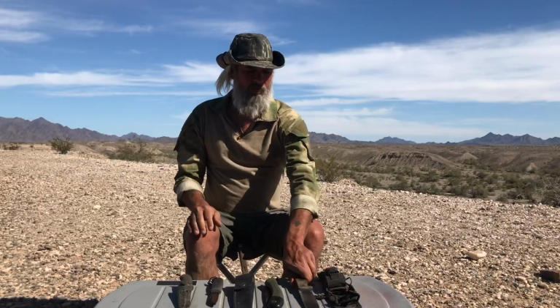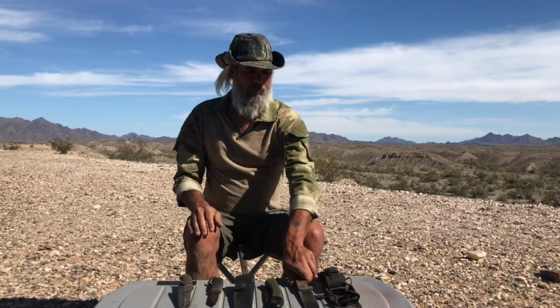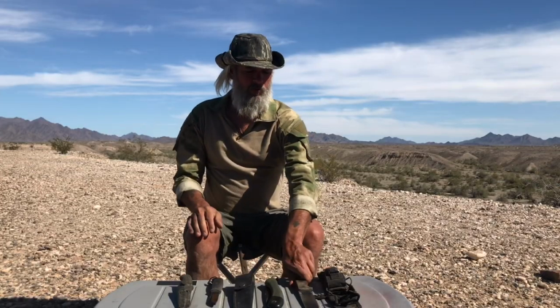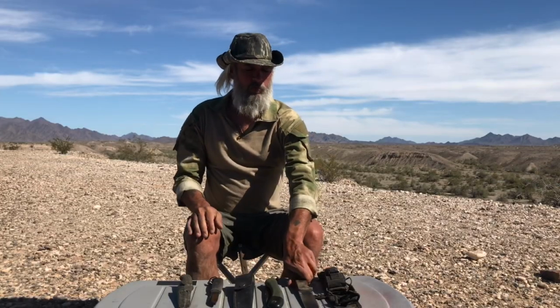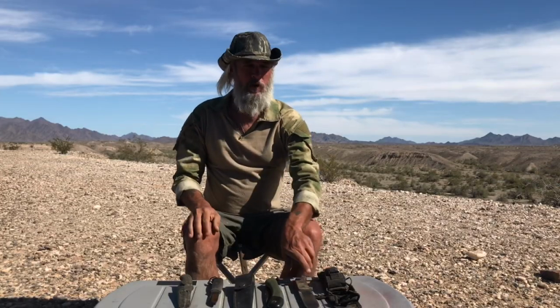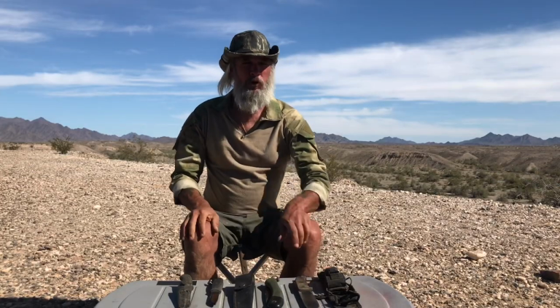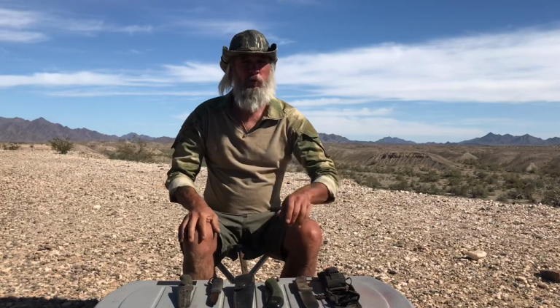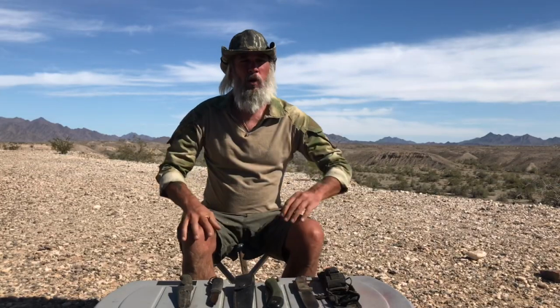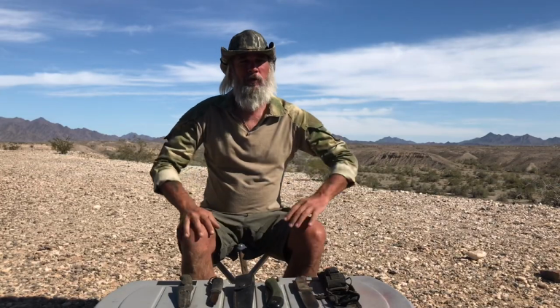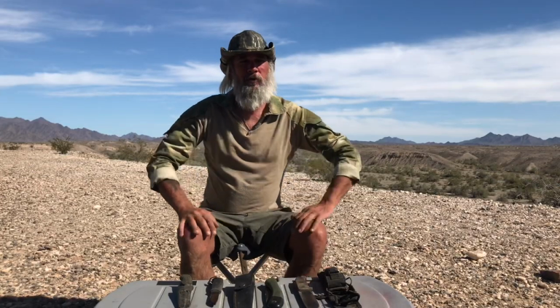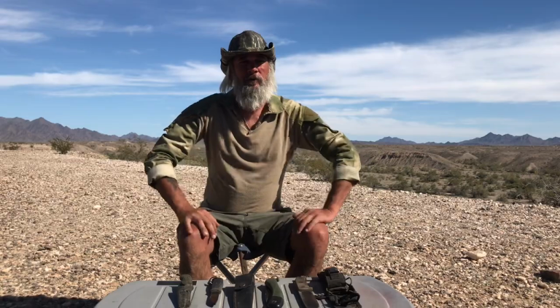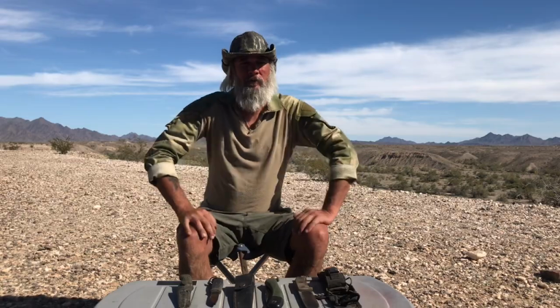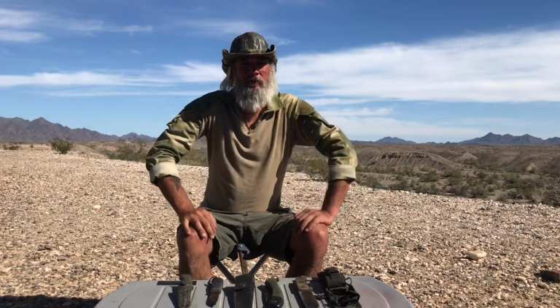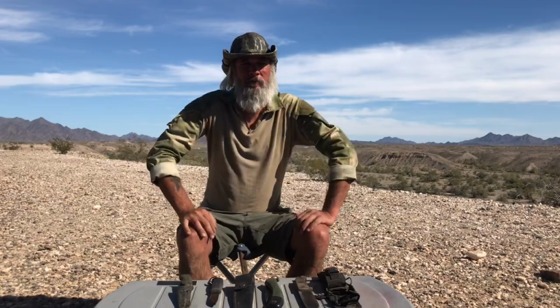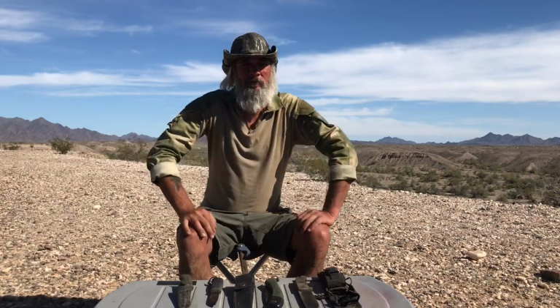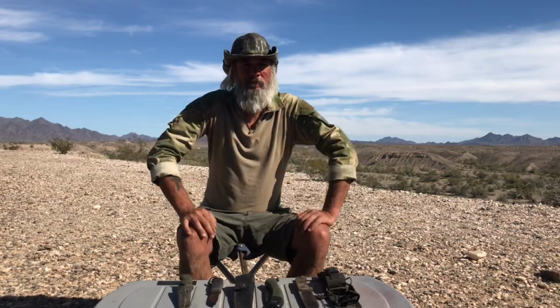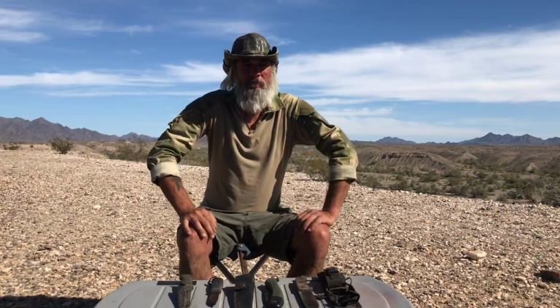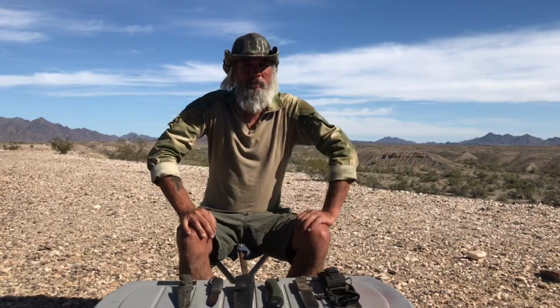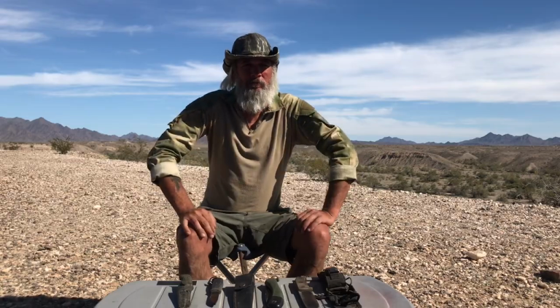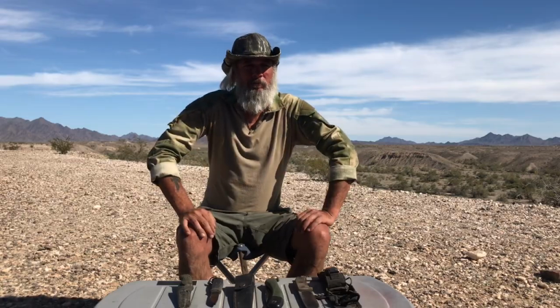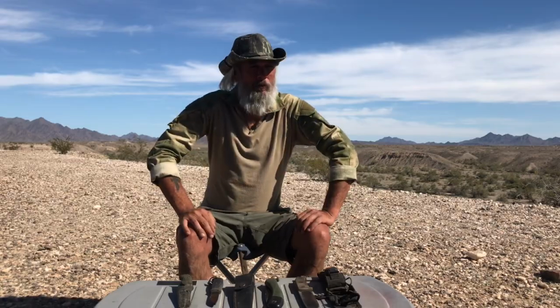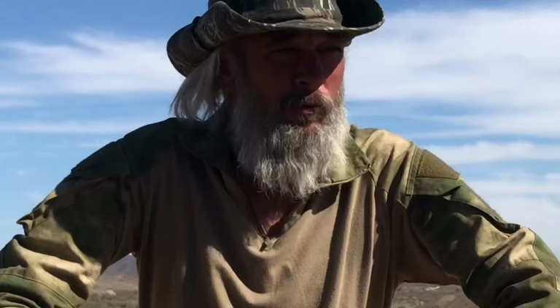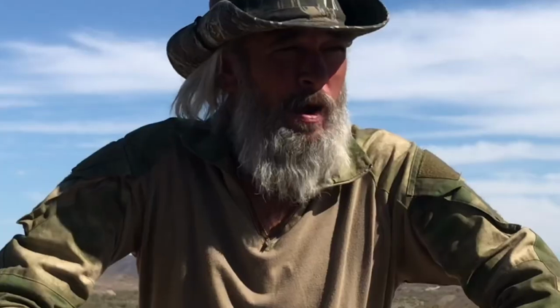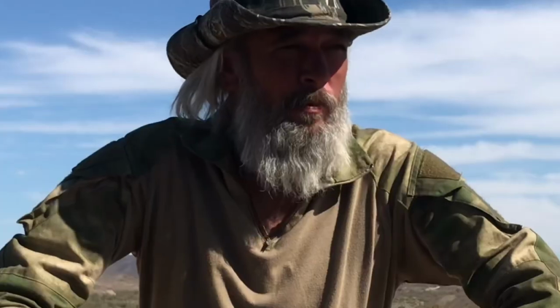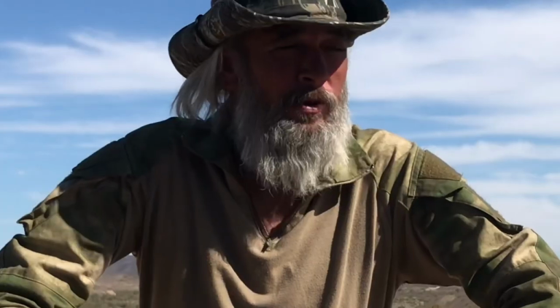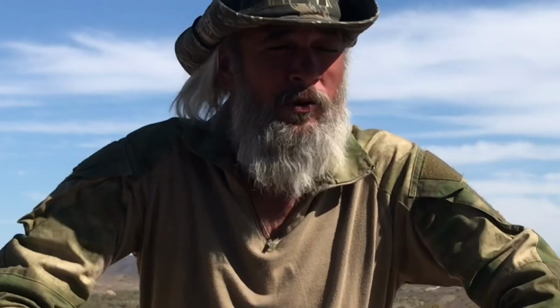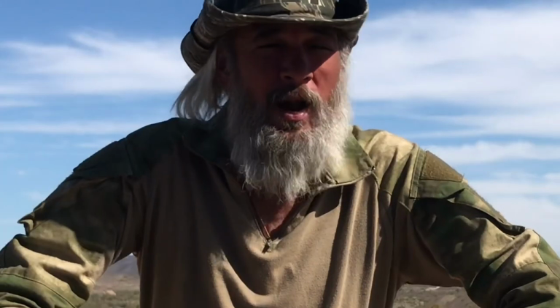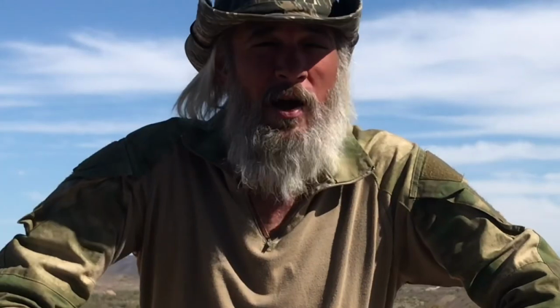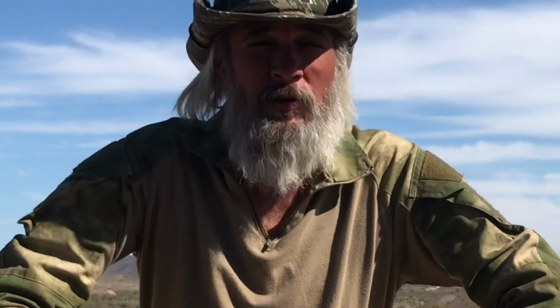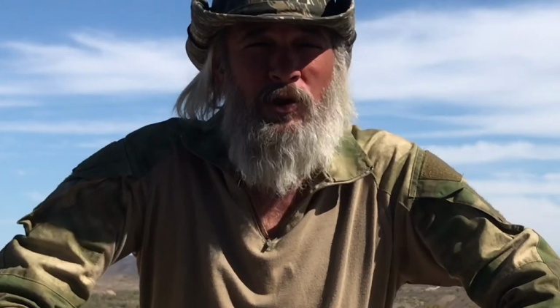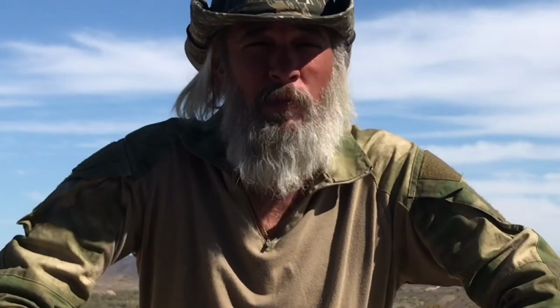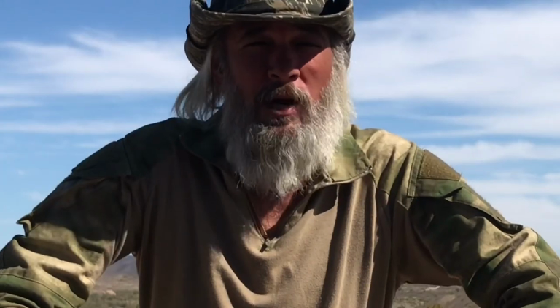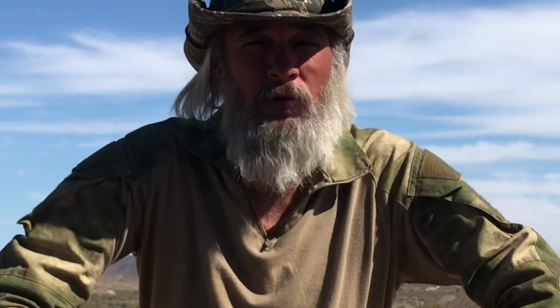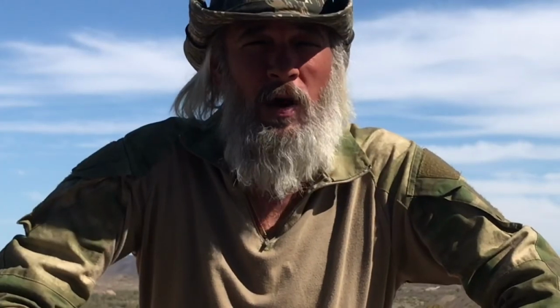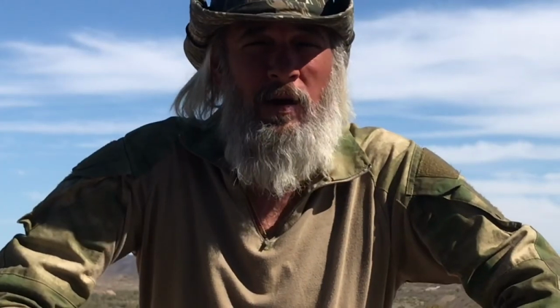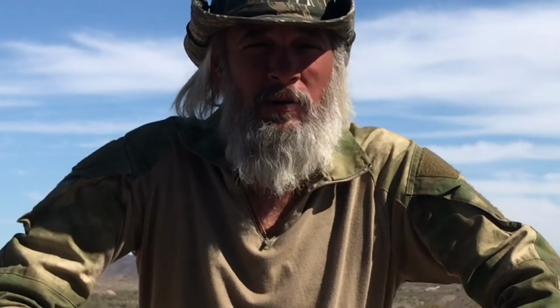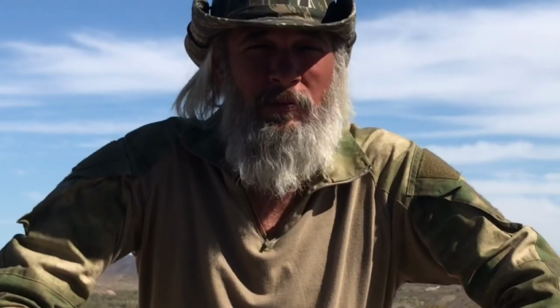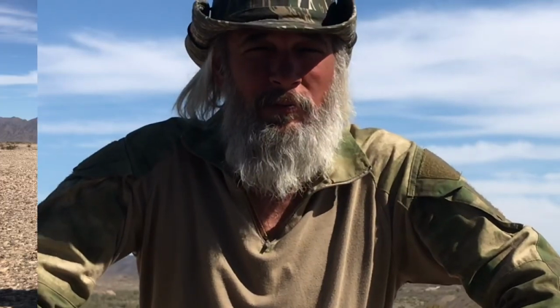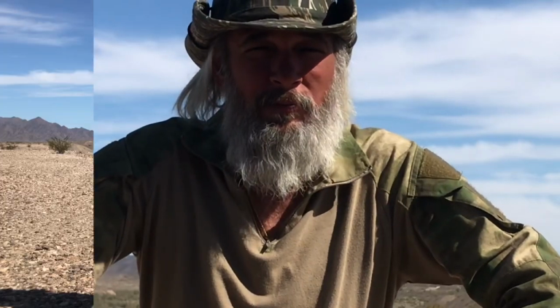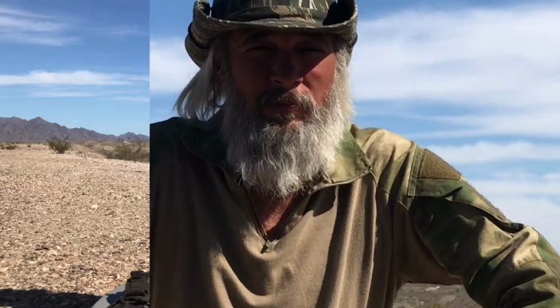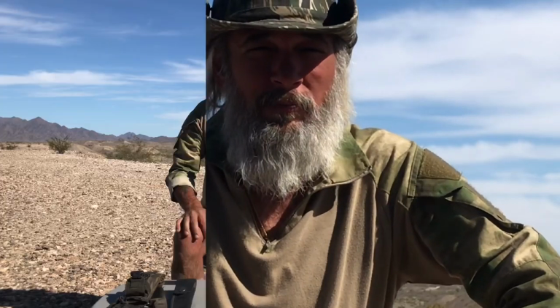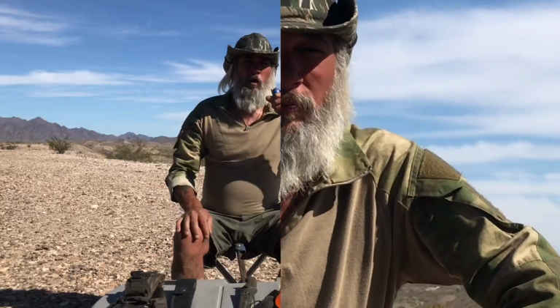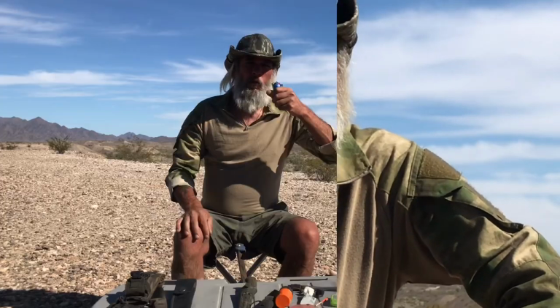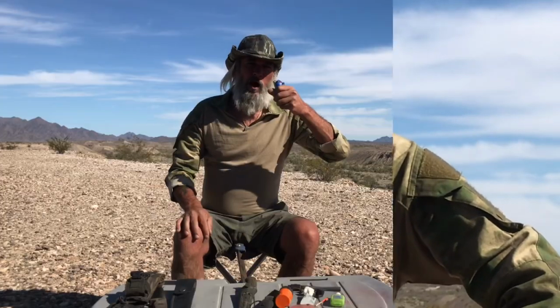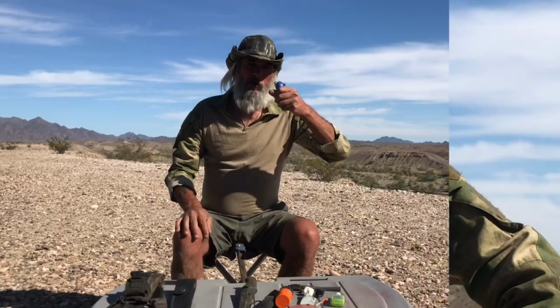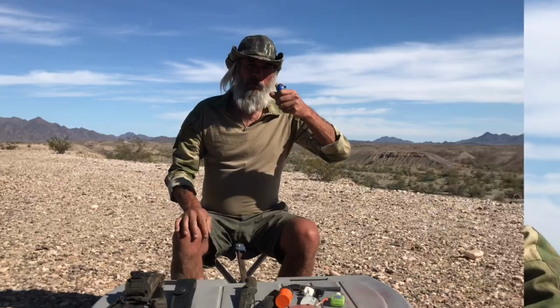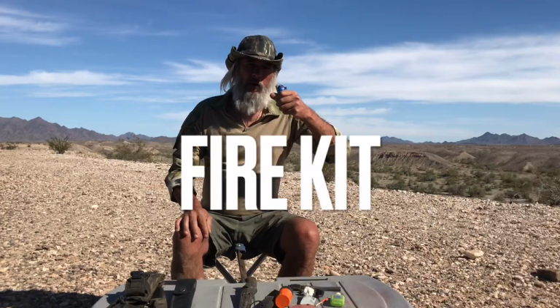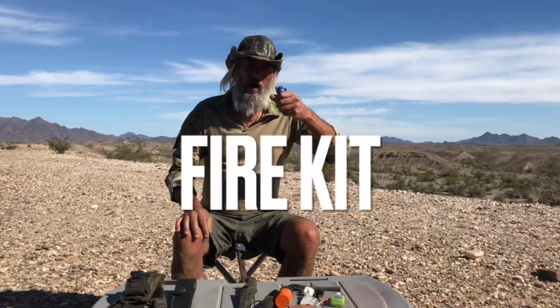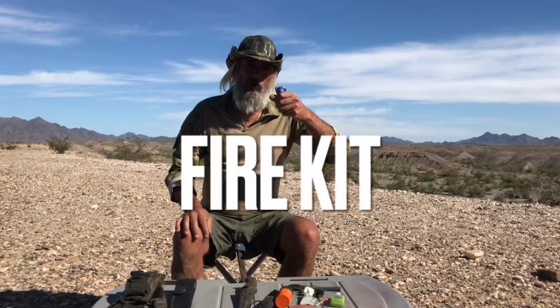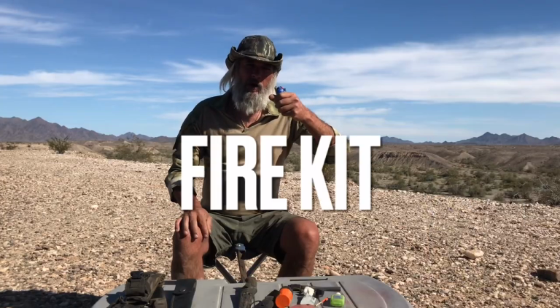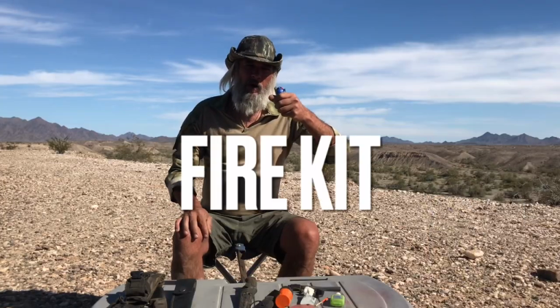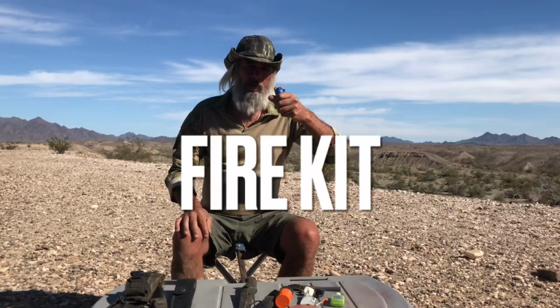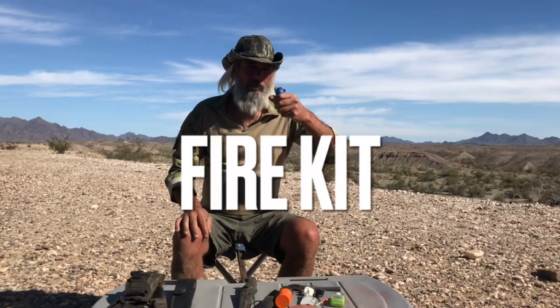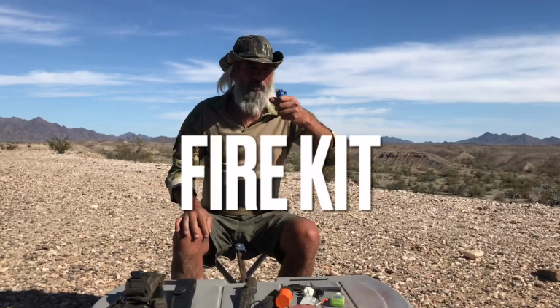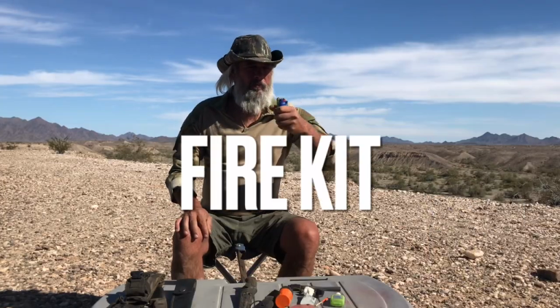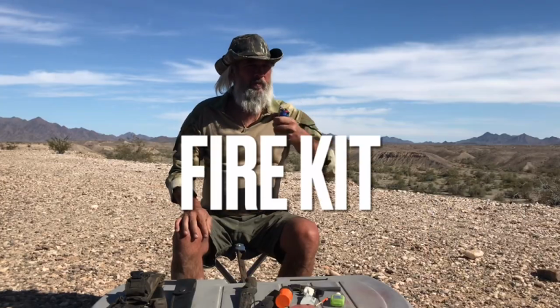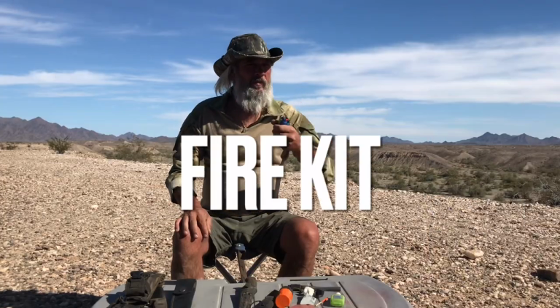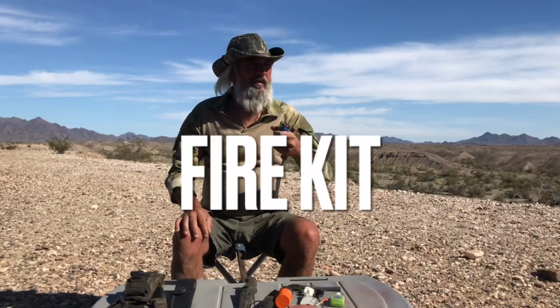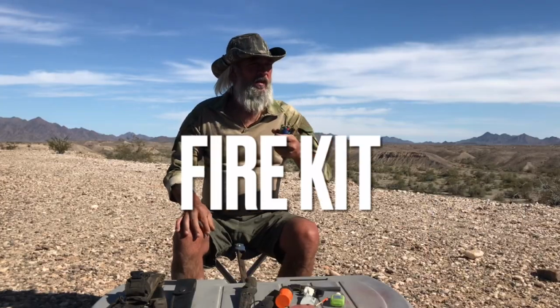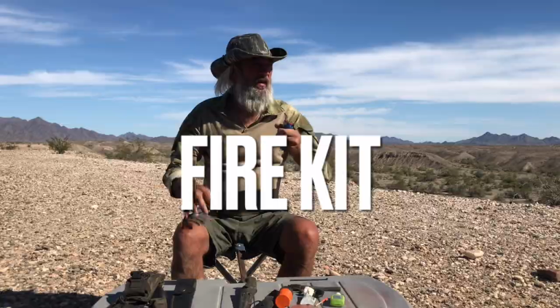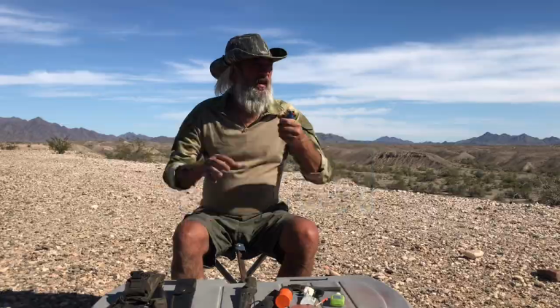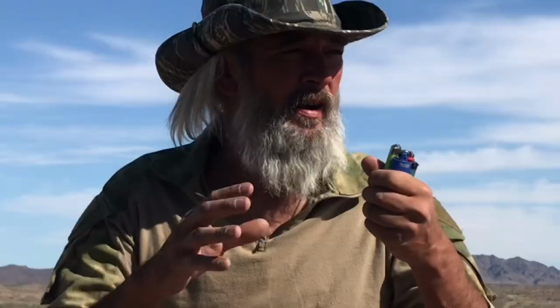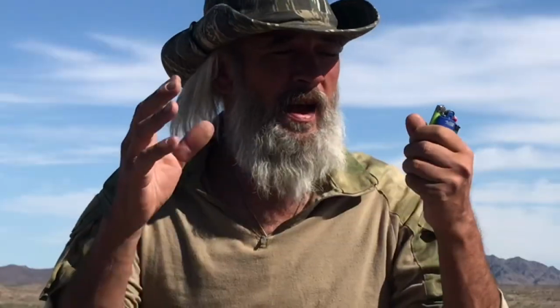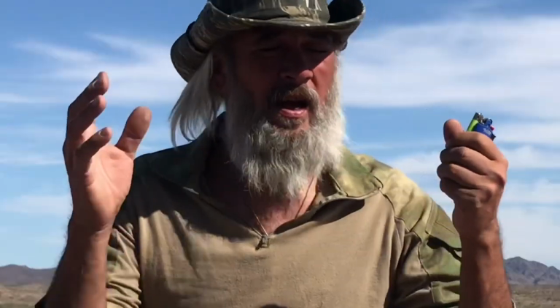Pick your poison, but remember your knife is your best friend. Alright, your fire kit — again, this totally depends on whether you're in a place where you can make a fire.